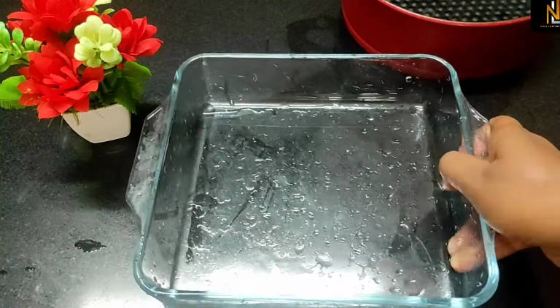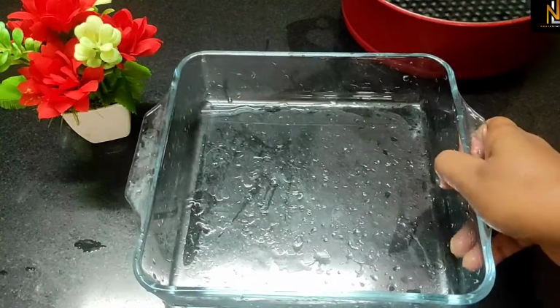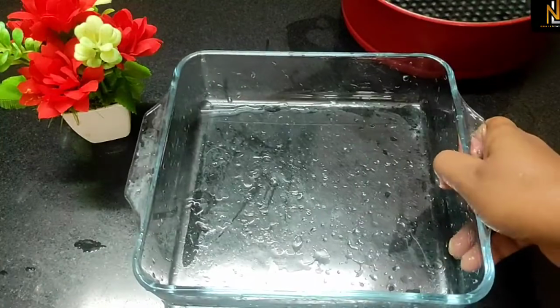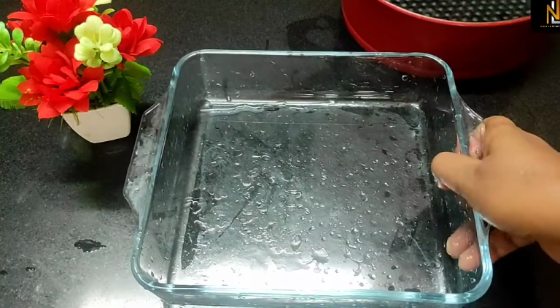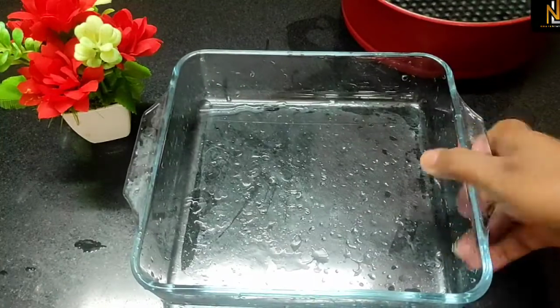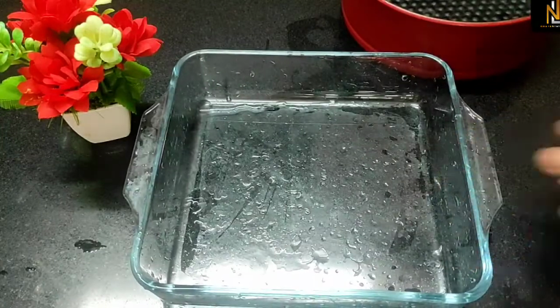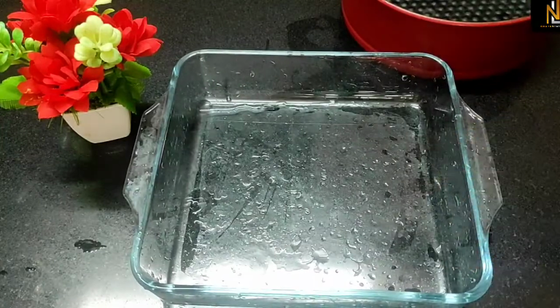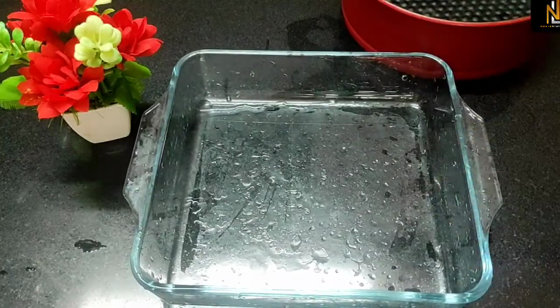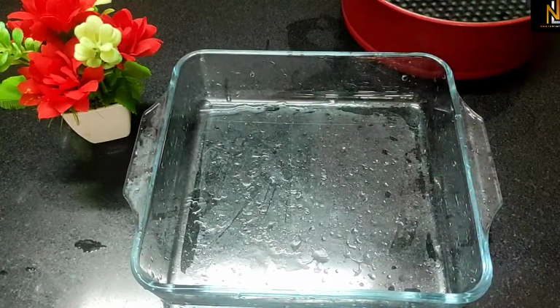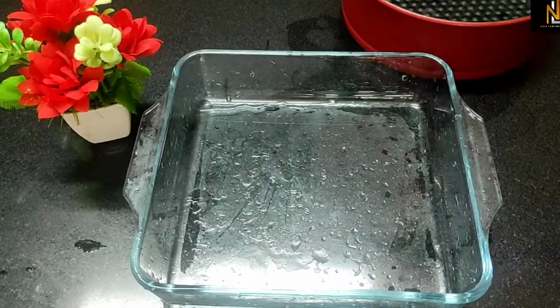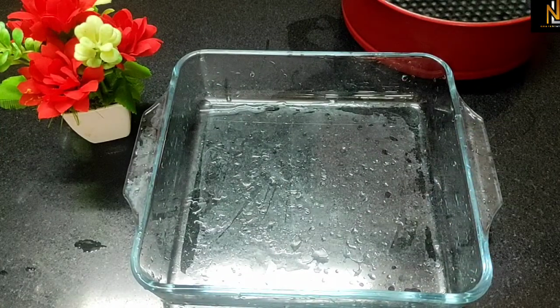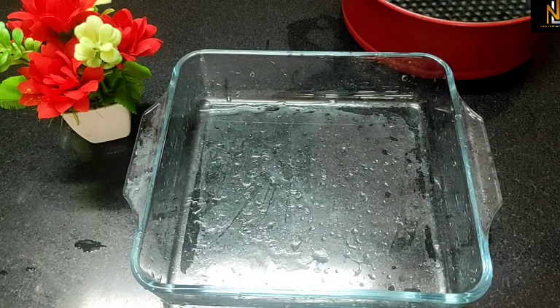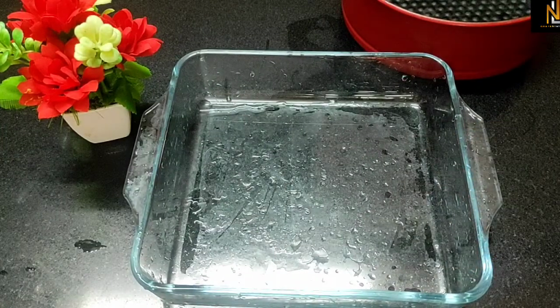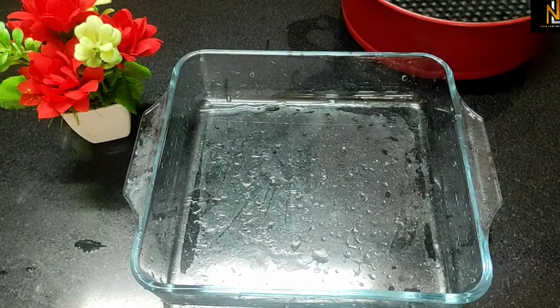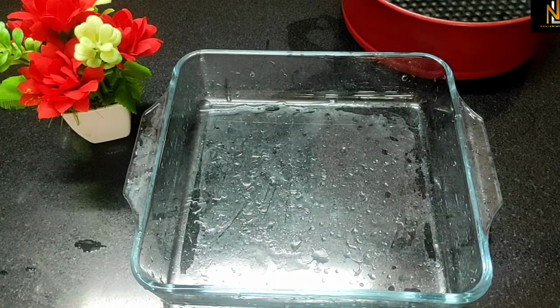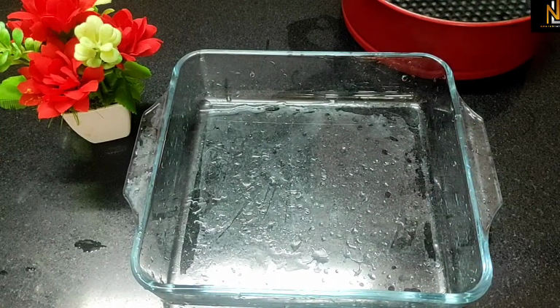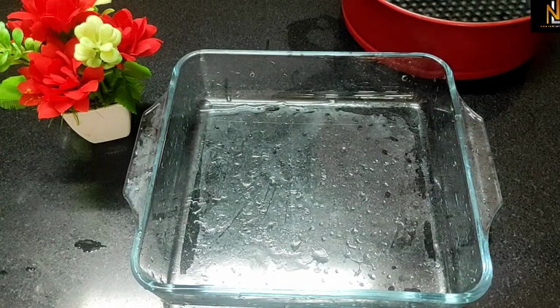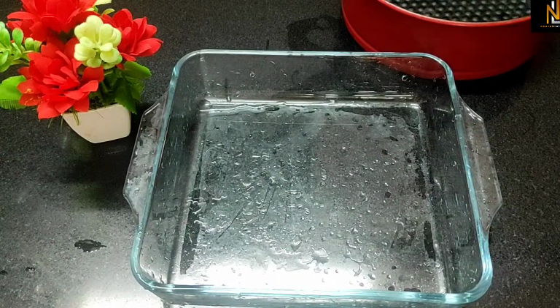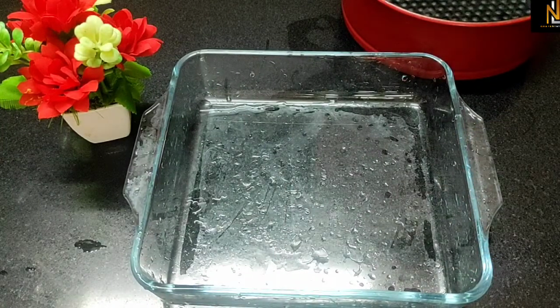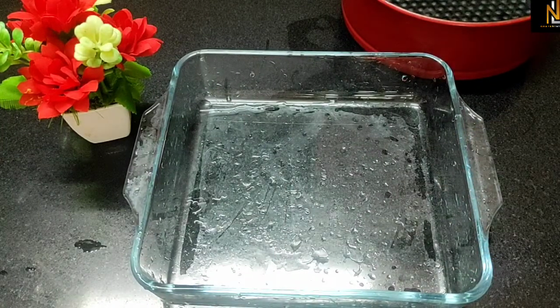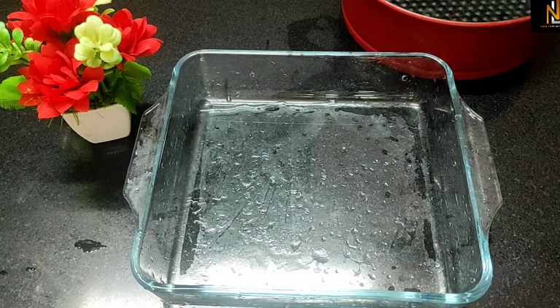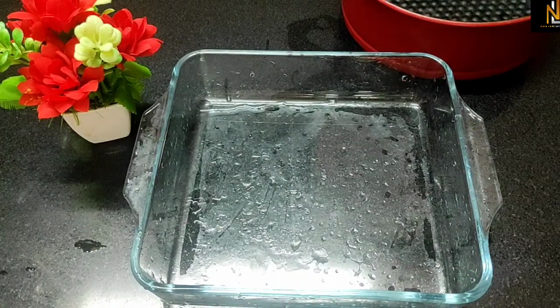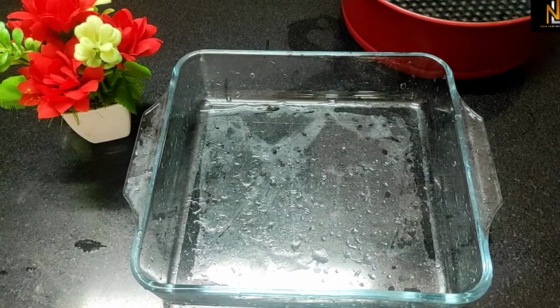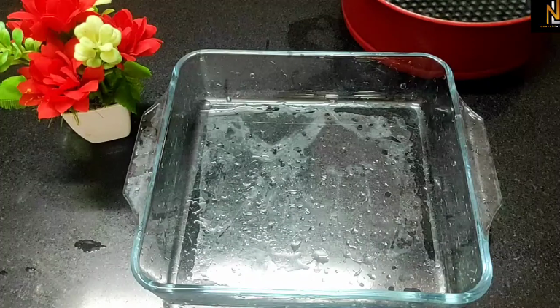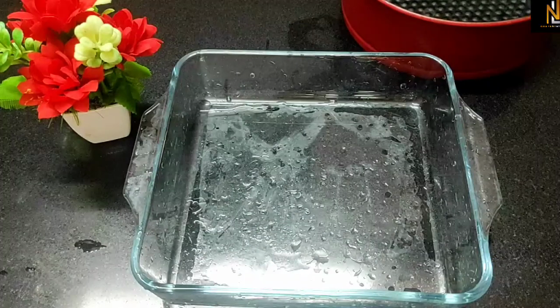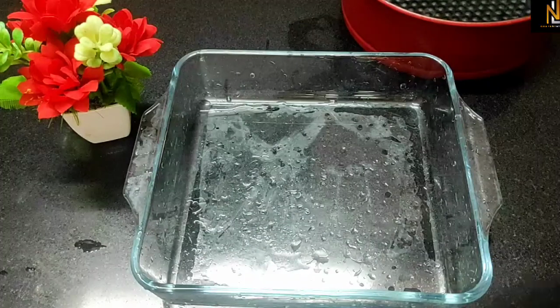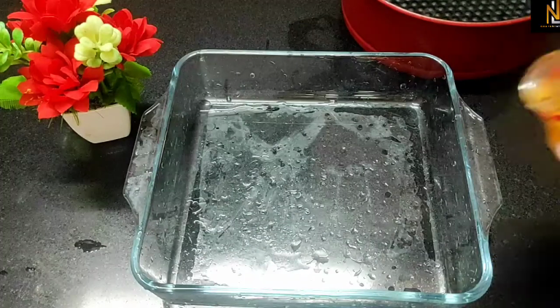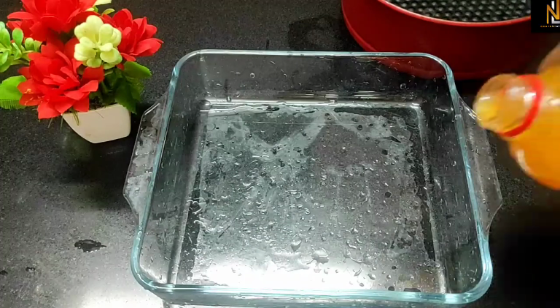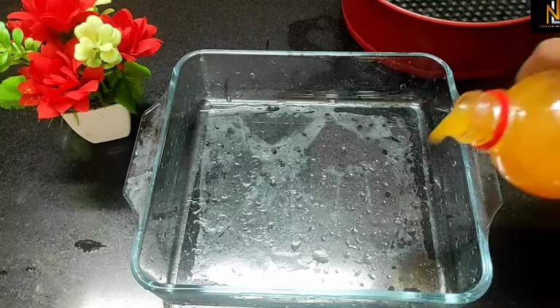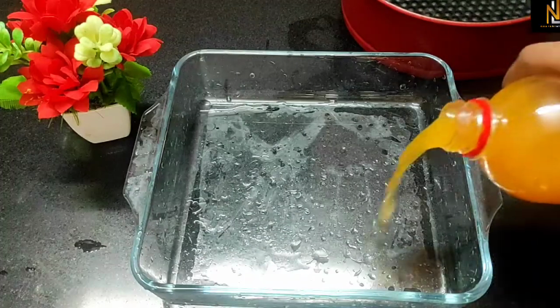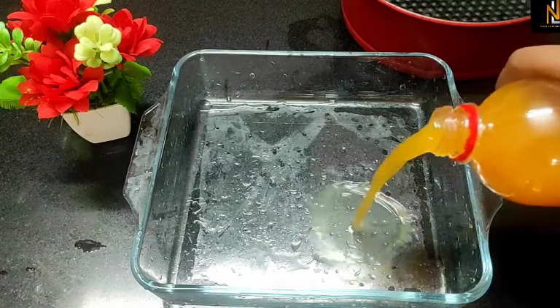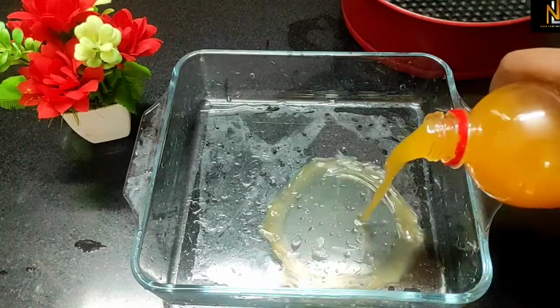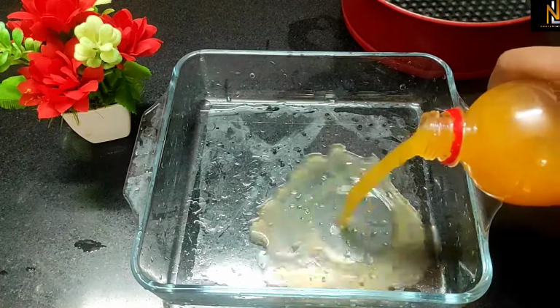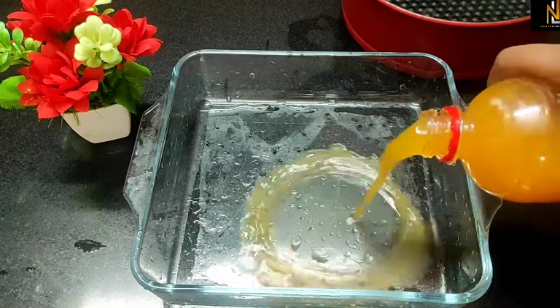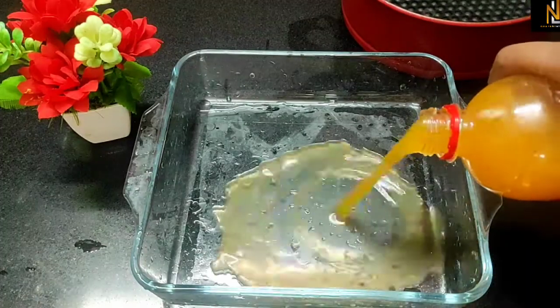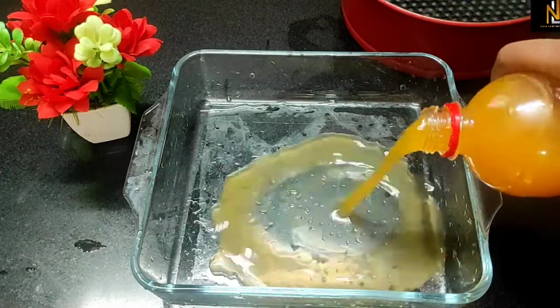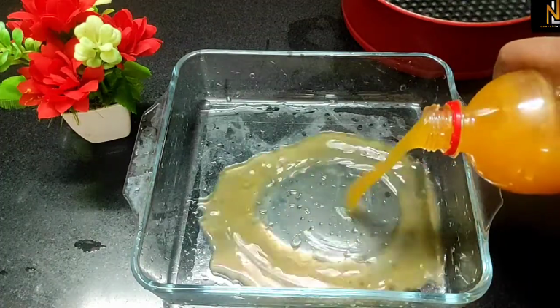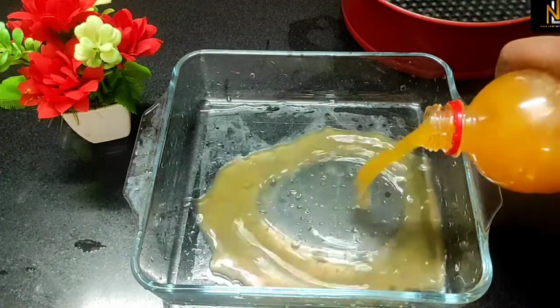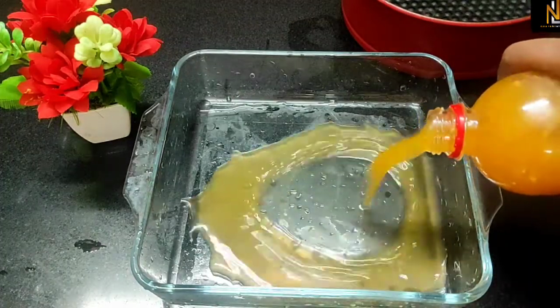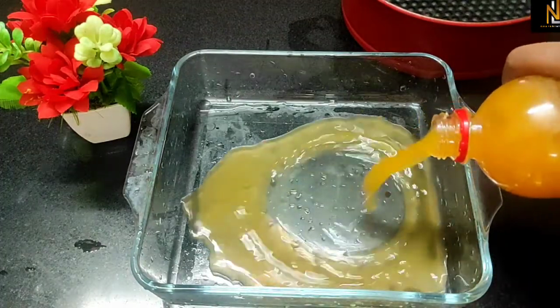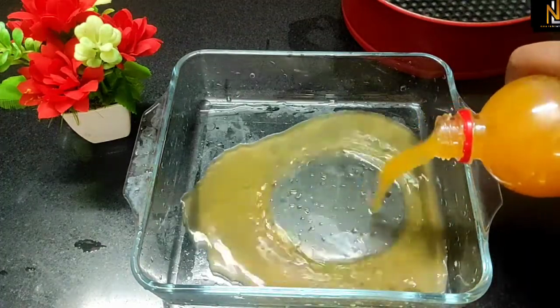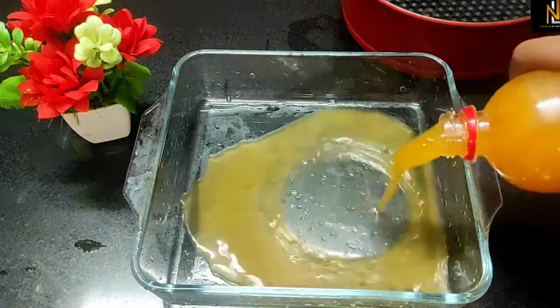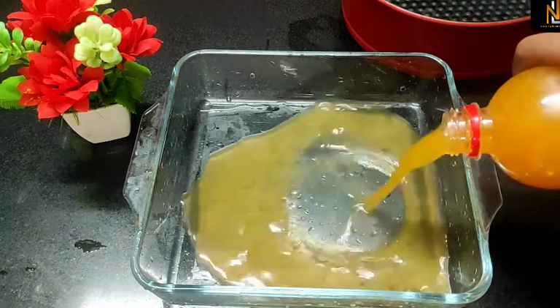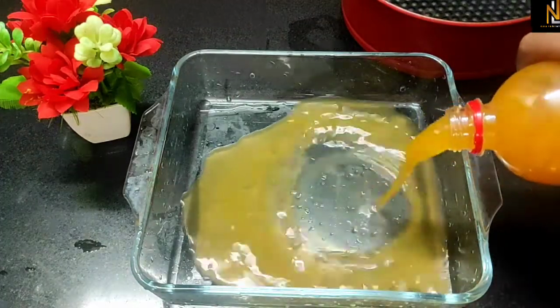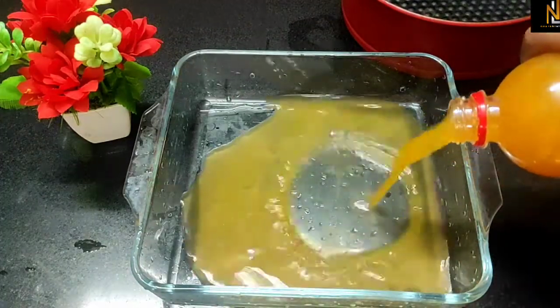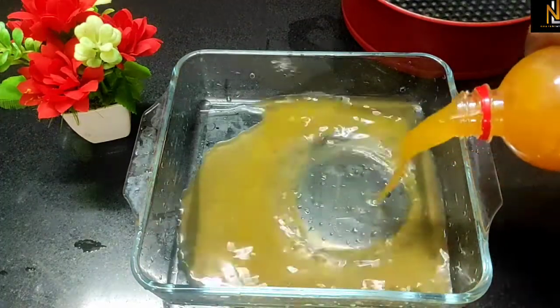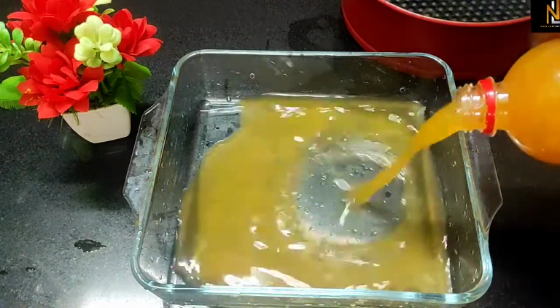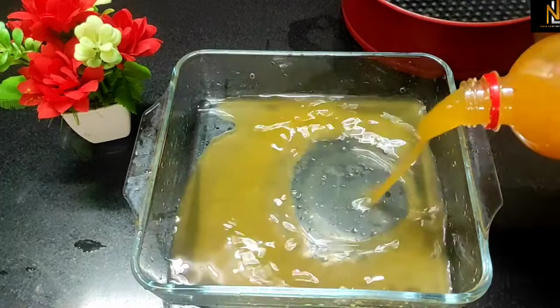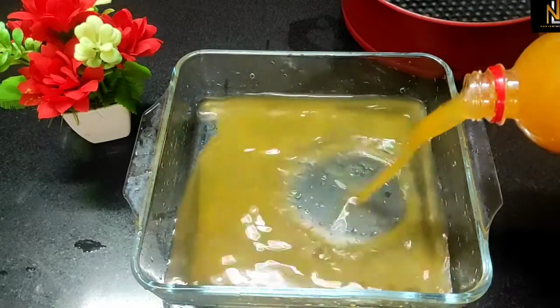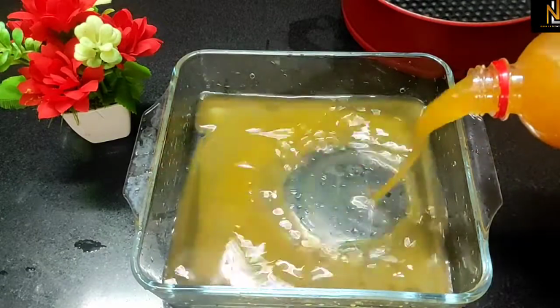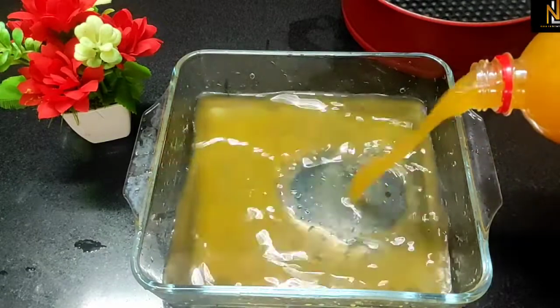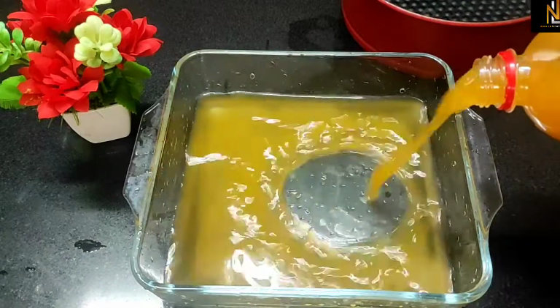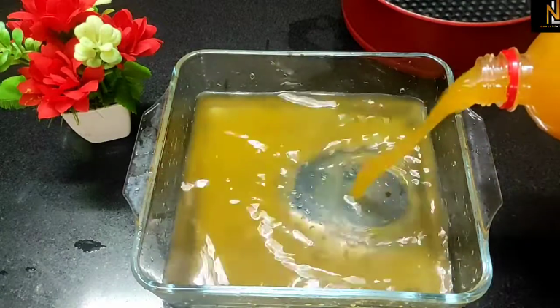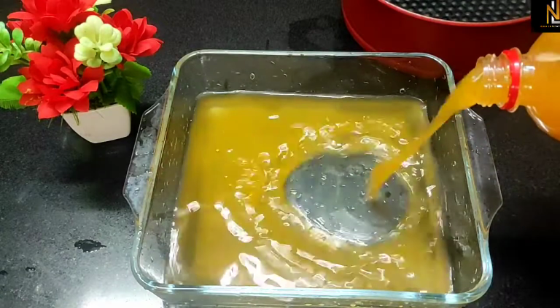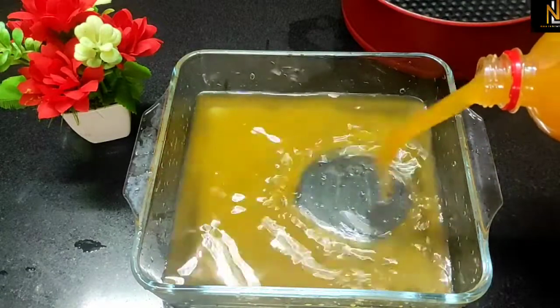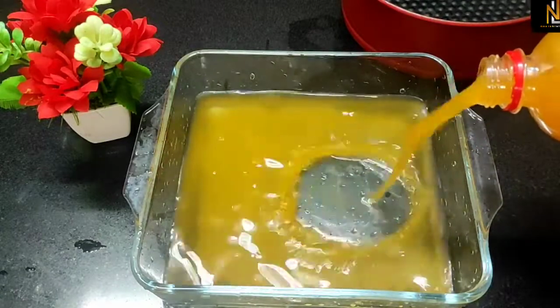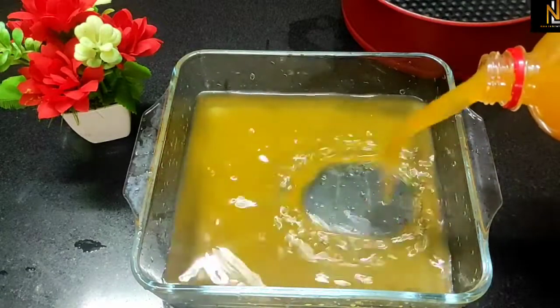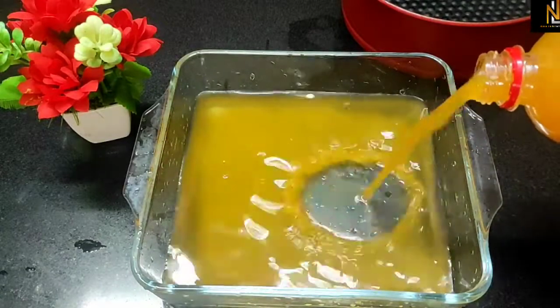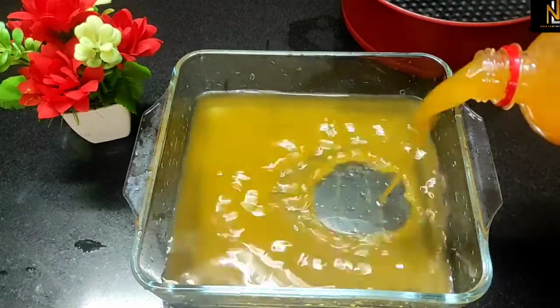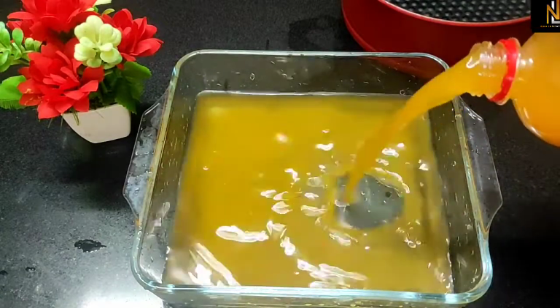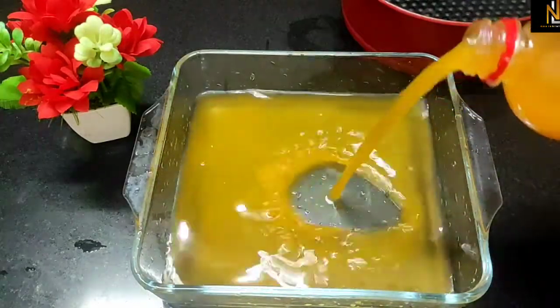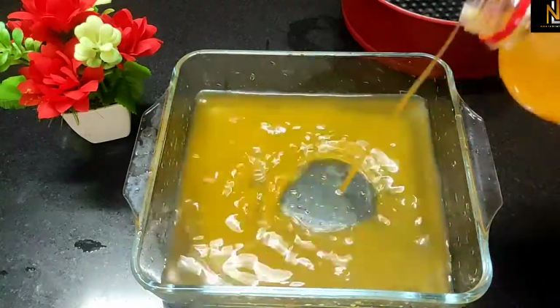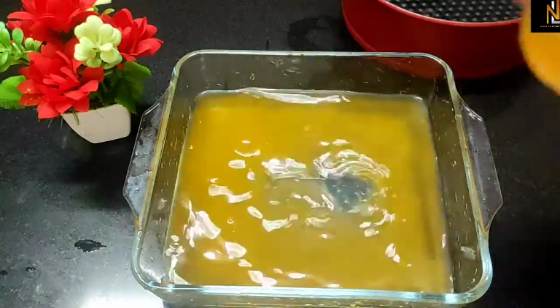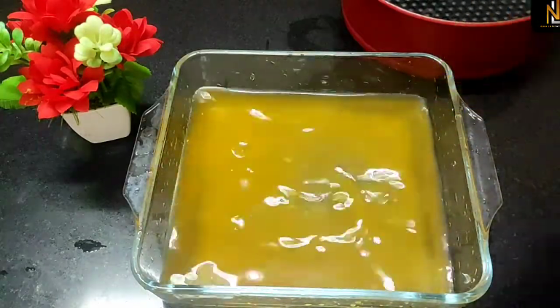This is a pan. This is a fresh mango juice. This is a mango flavor.